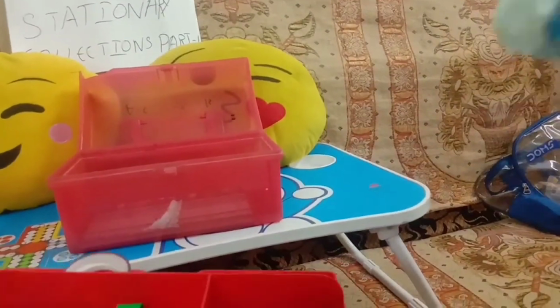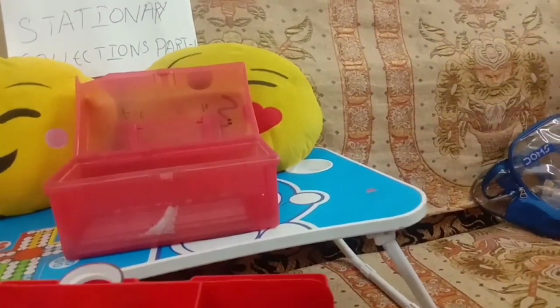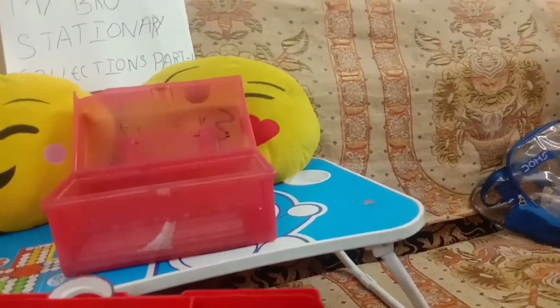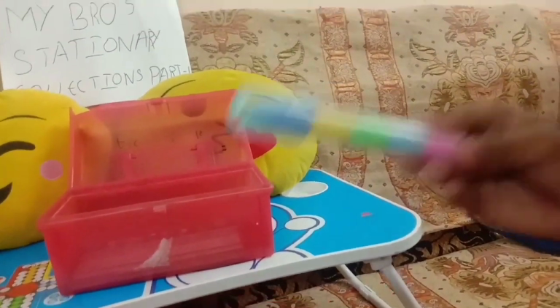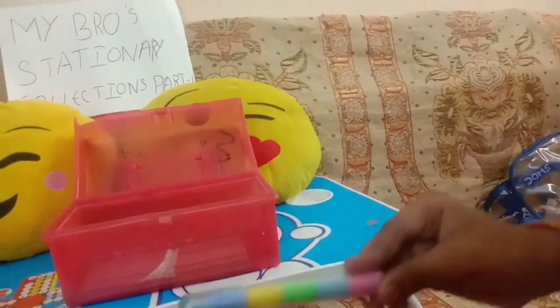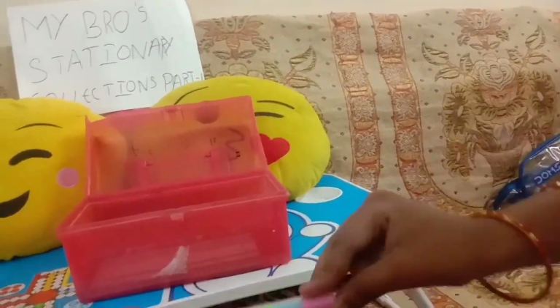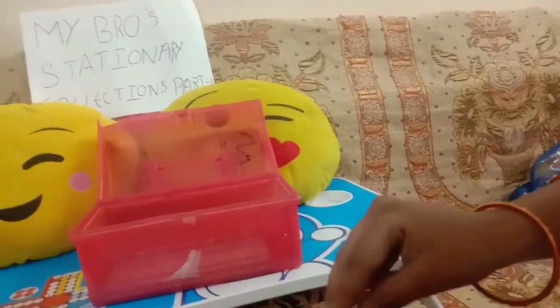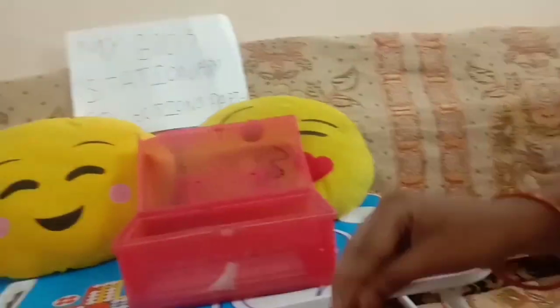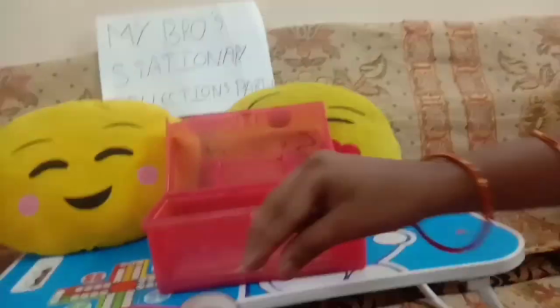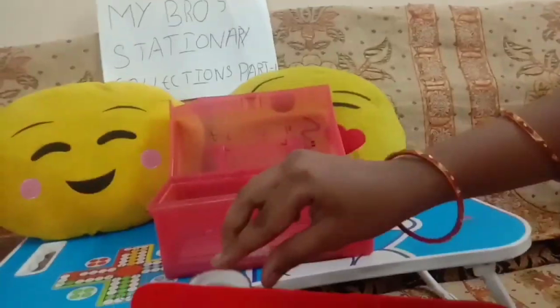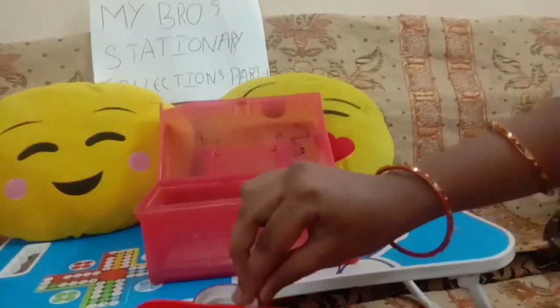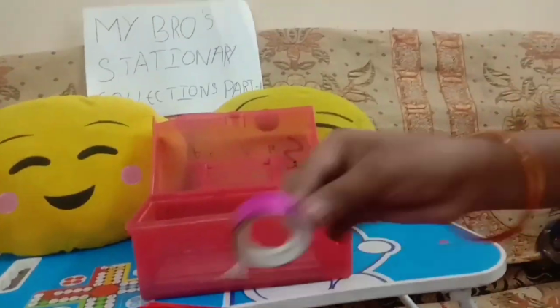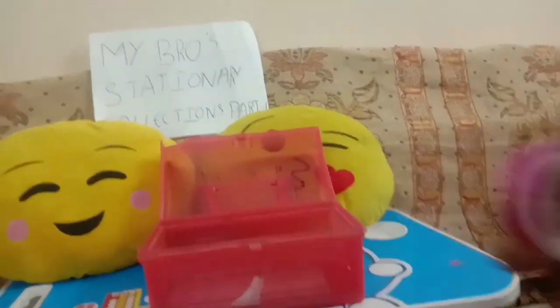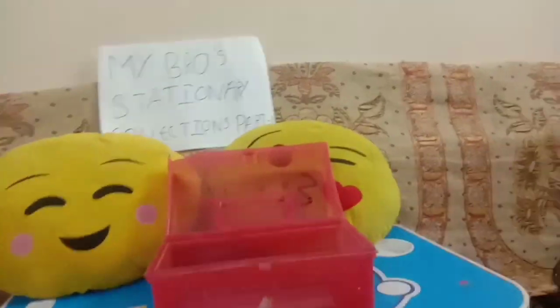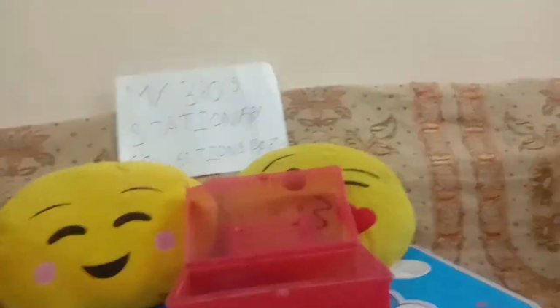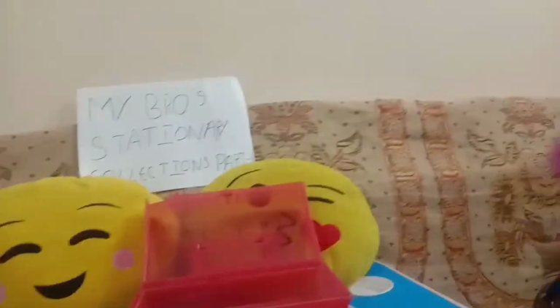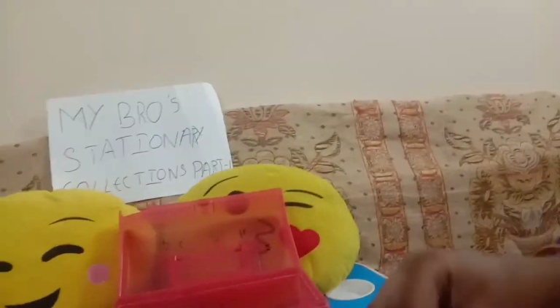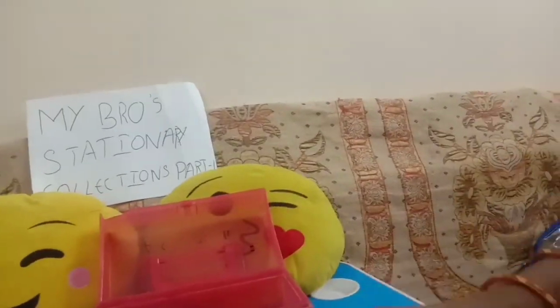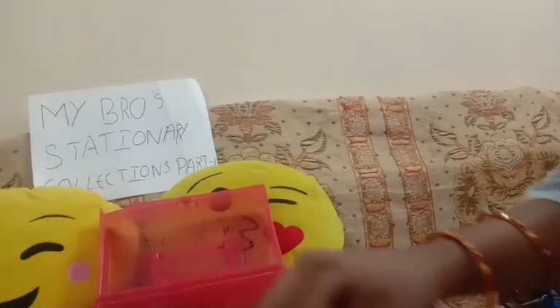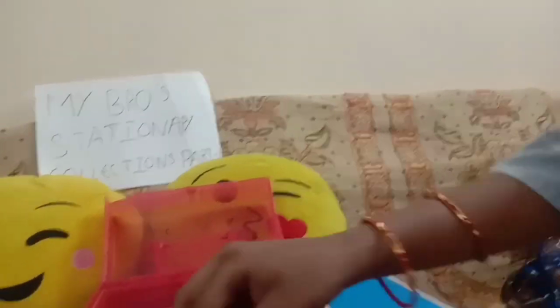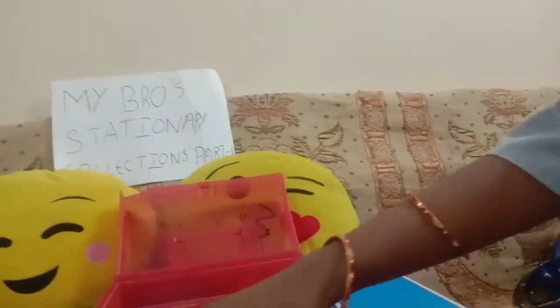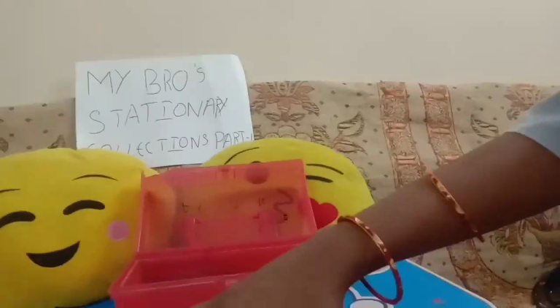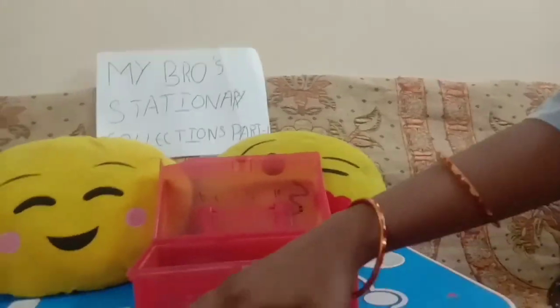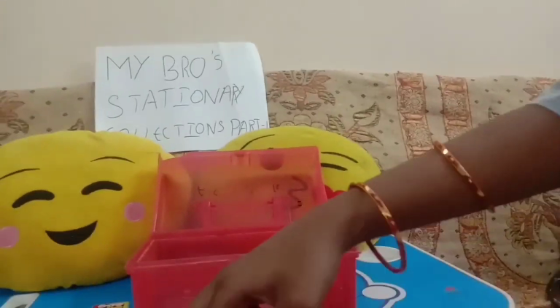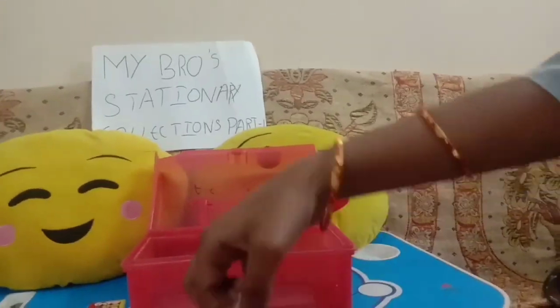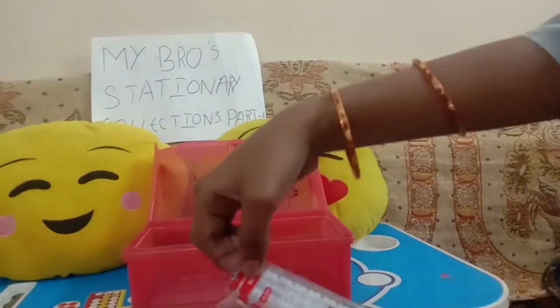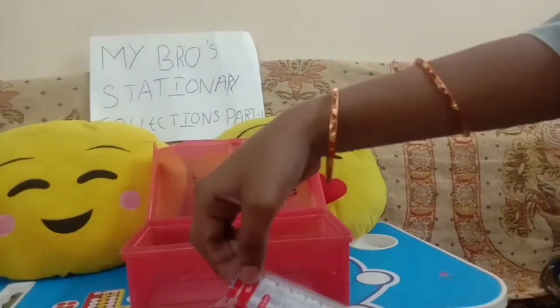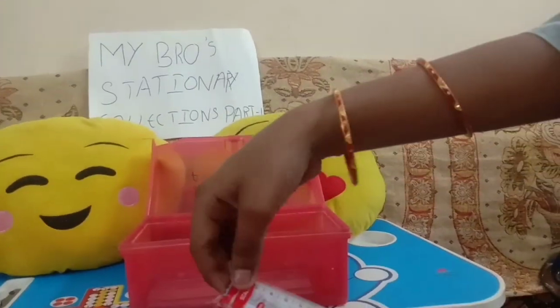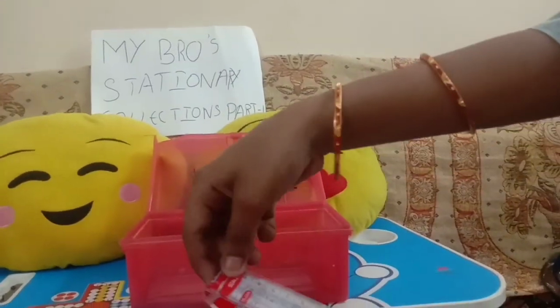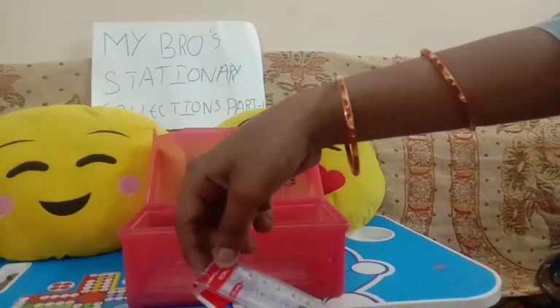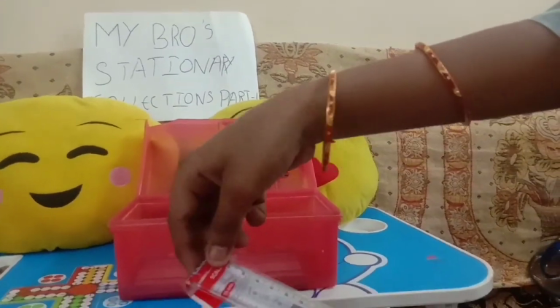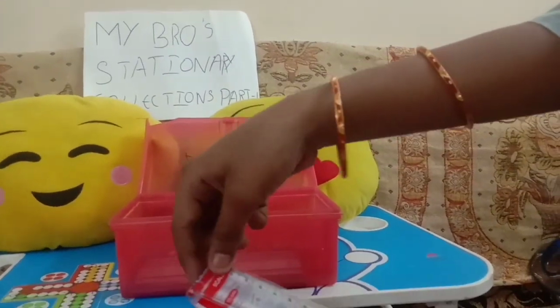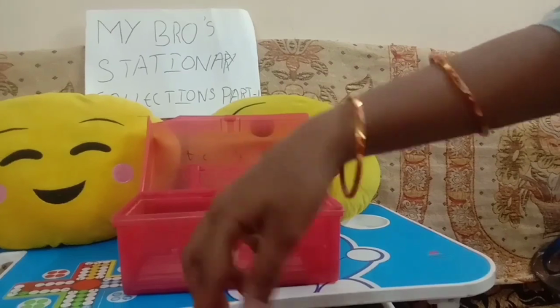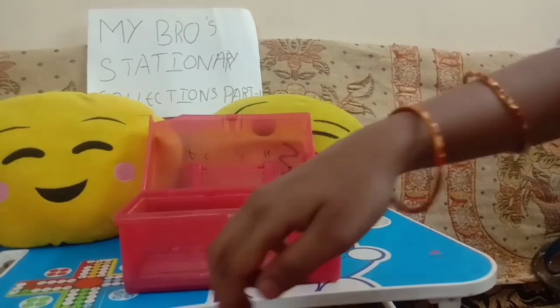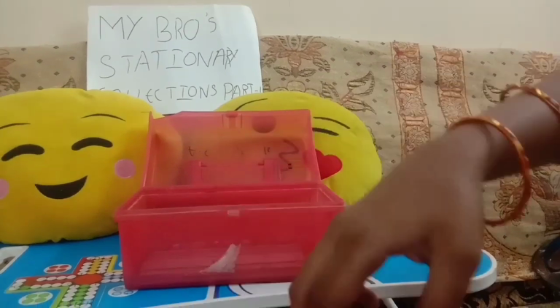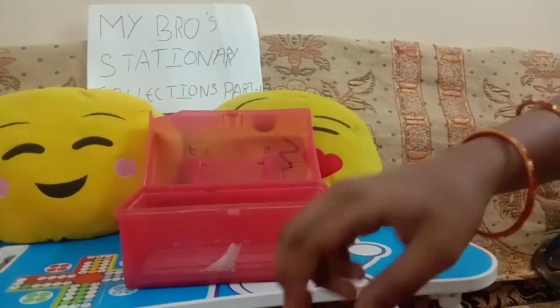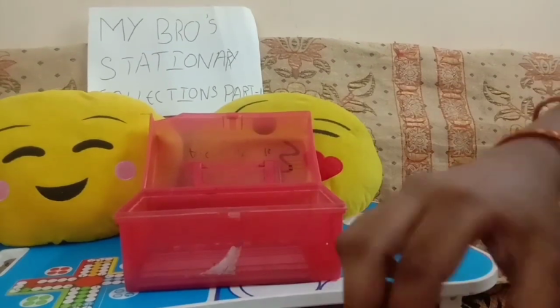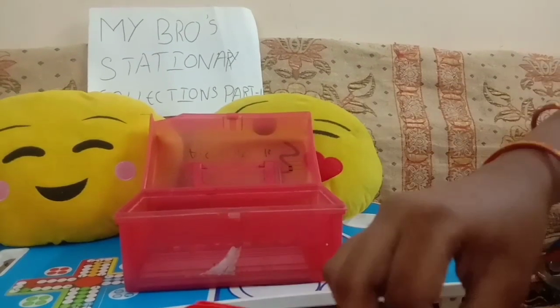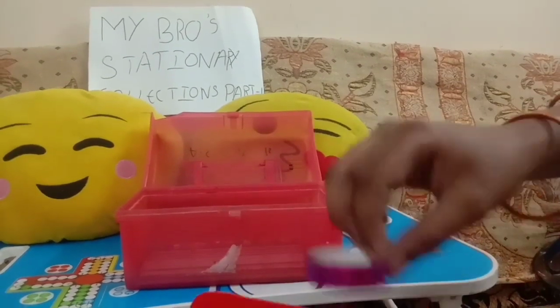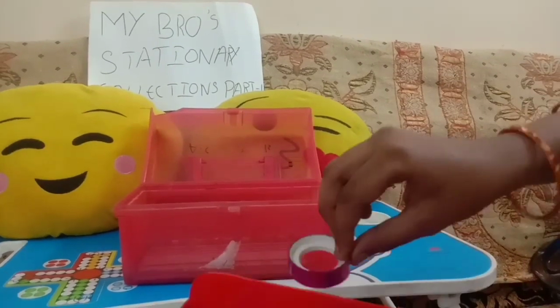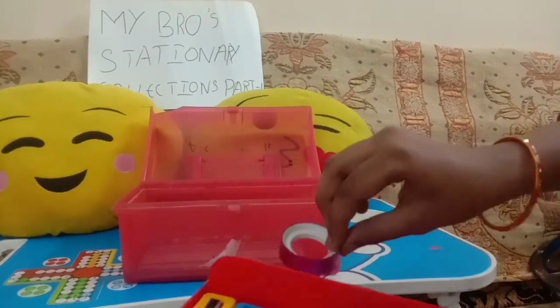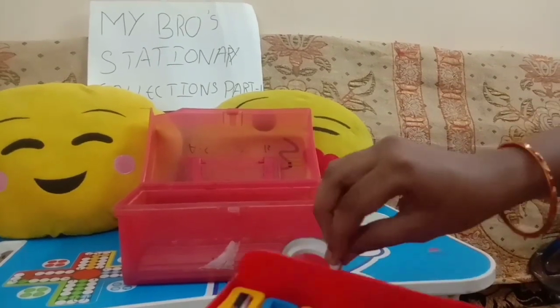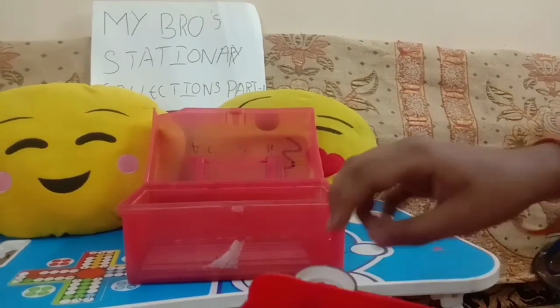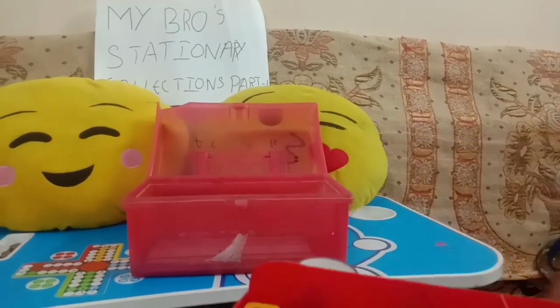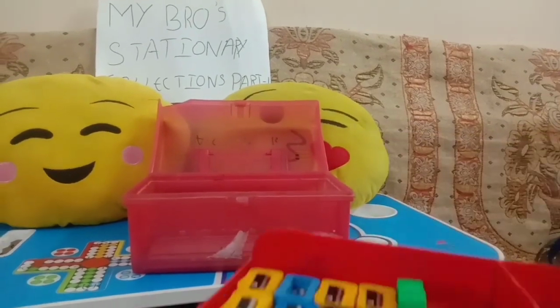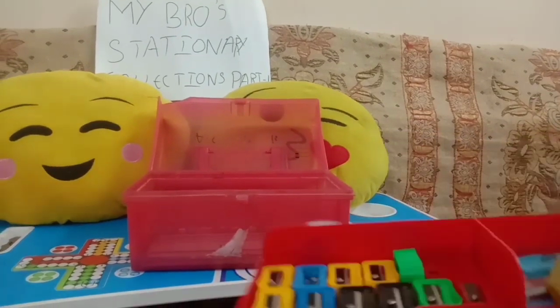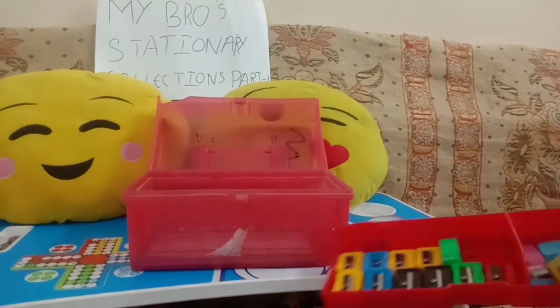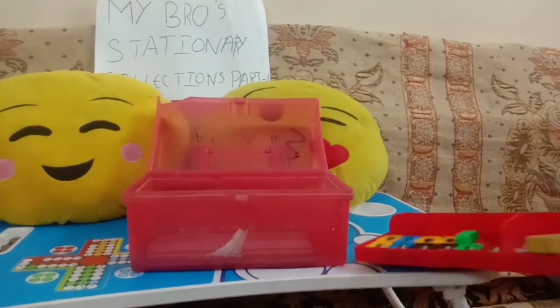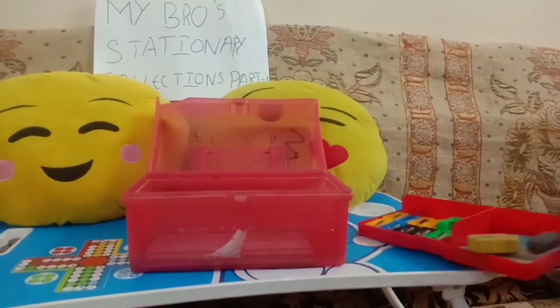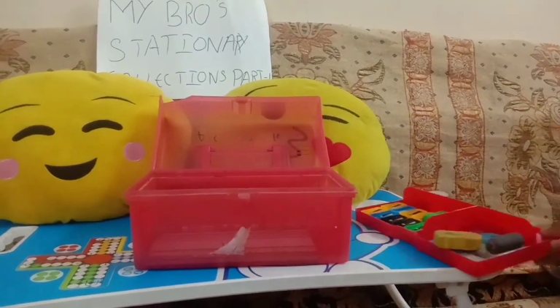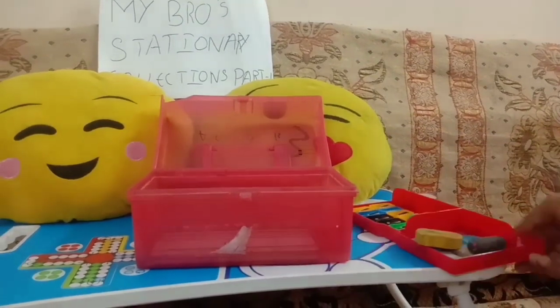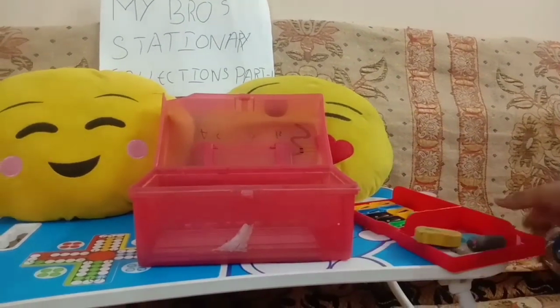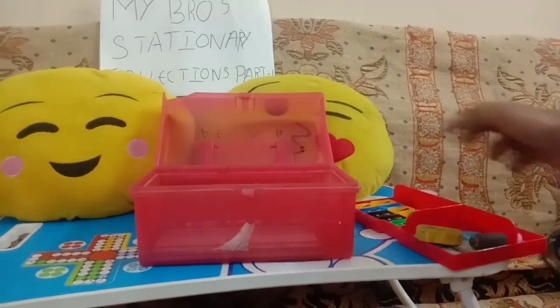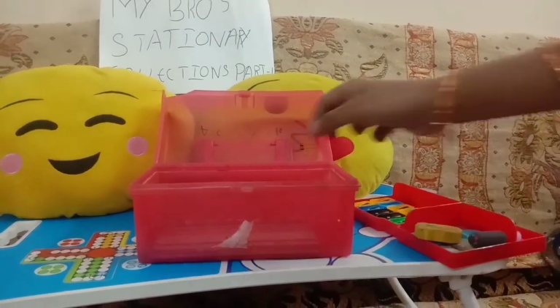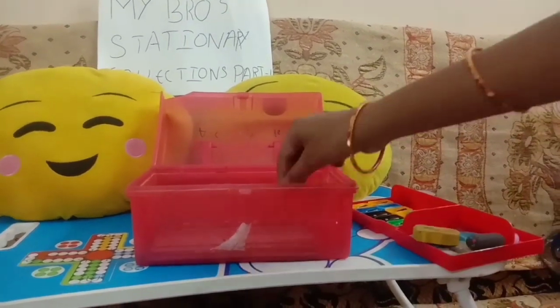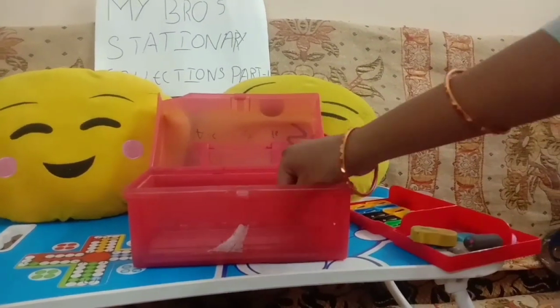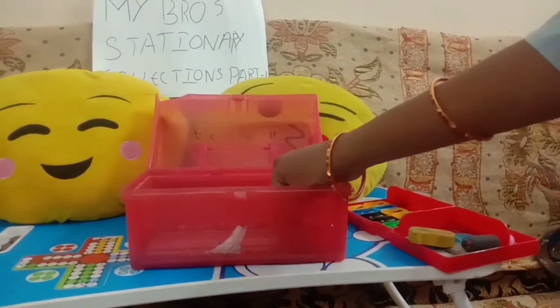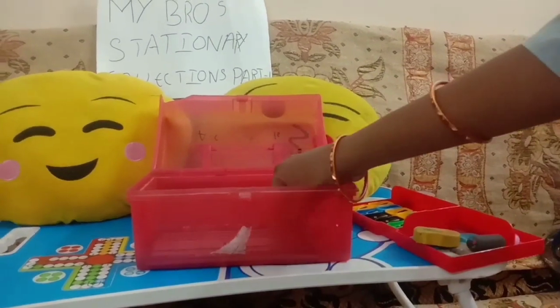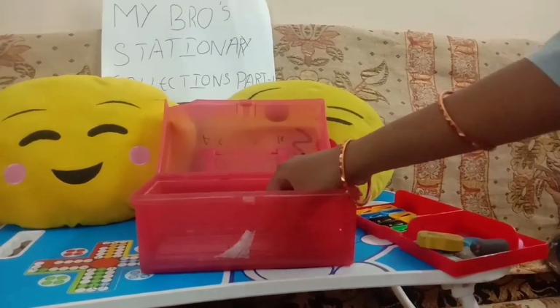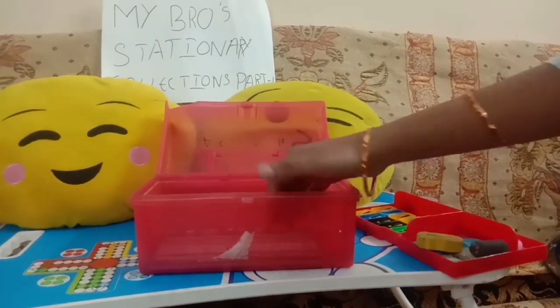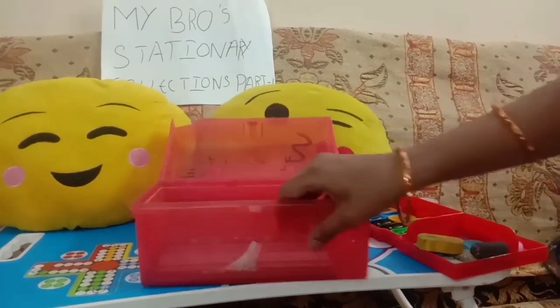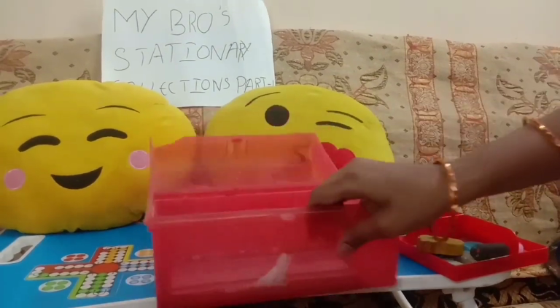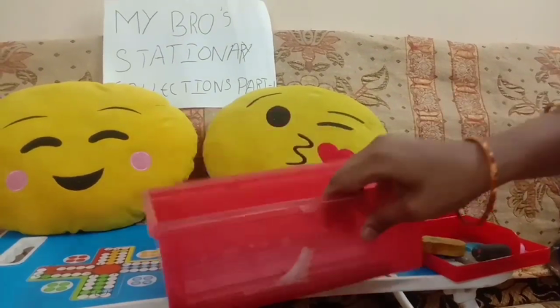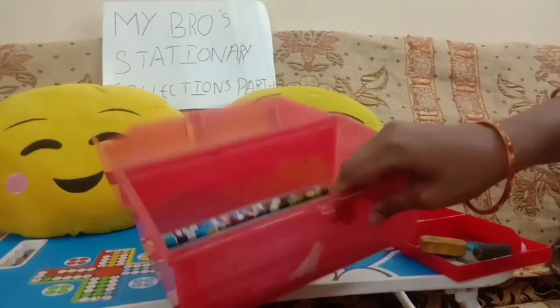5 erasers, 50 erasers, tape, and these are the 5 and 3 scales. Cello scales. So here is the collection of pencils.